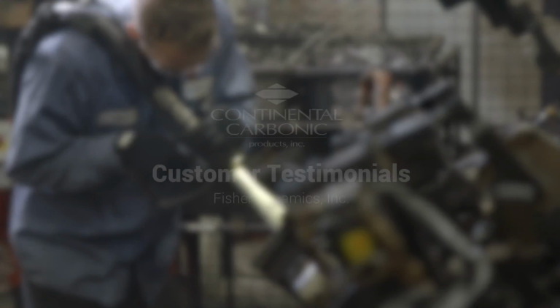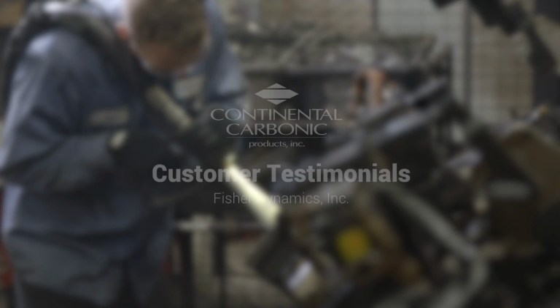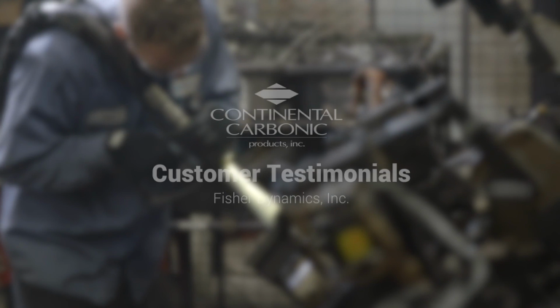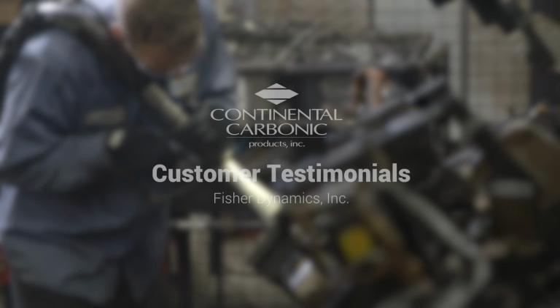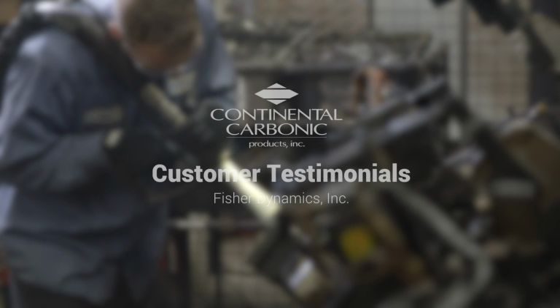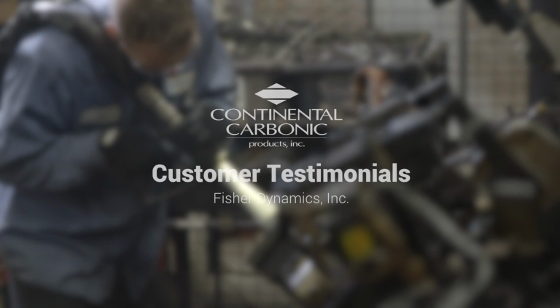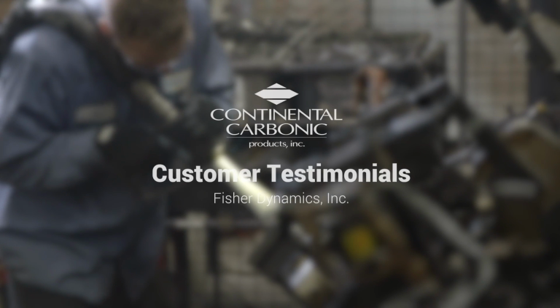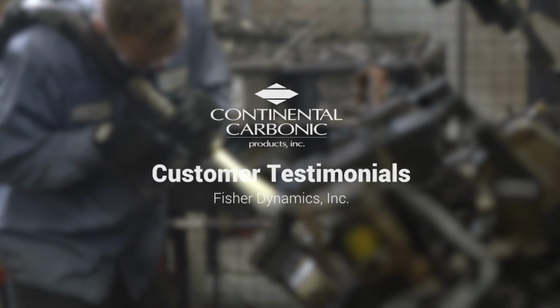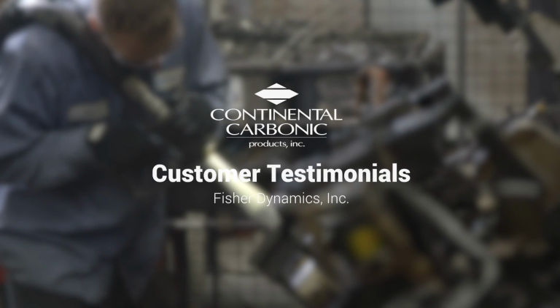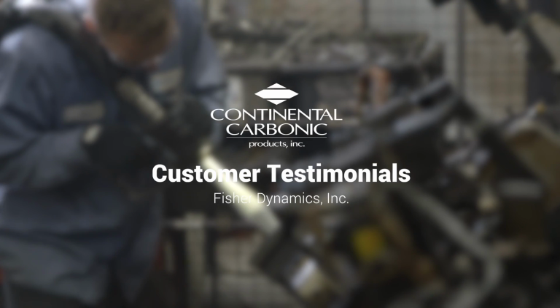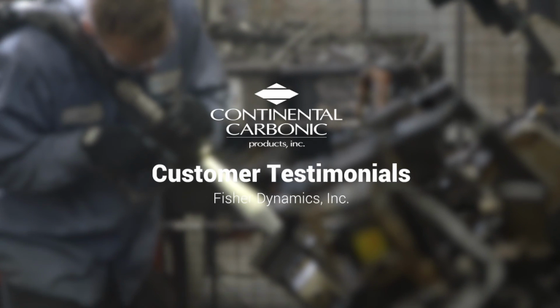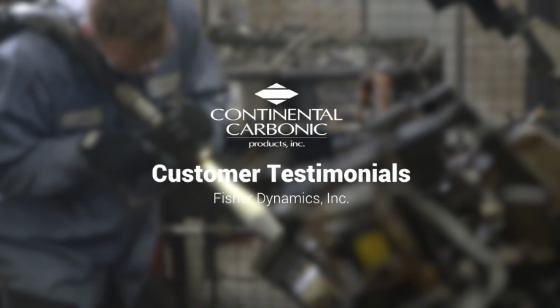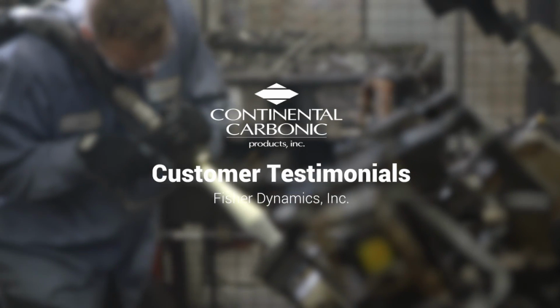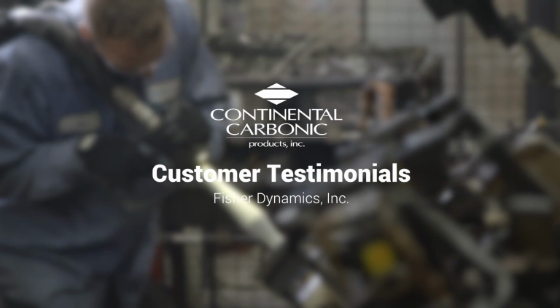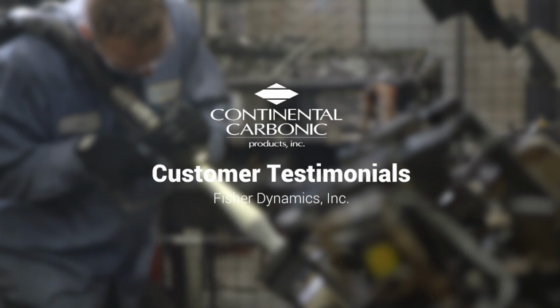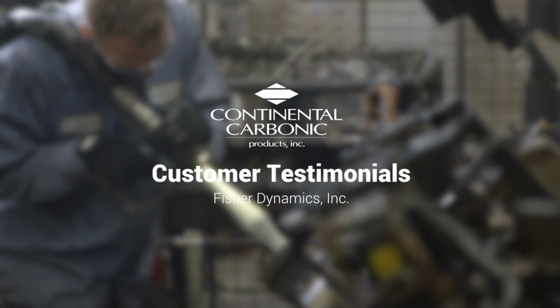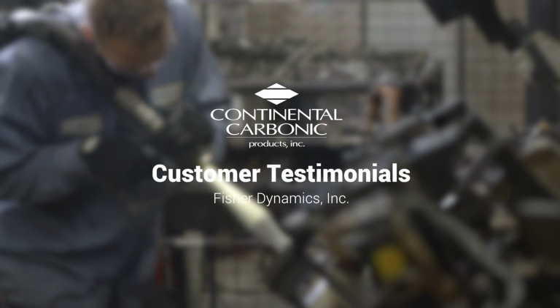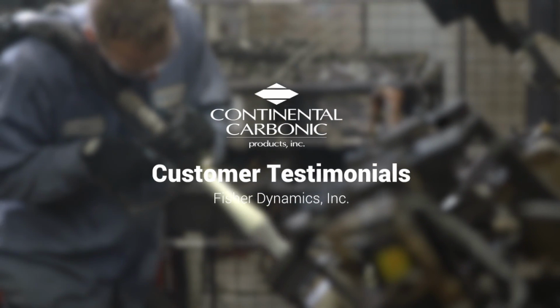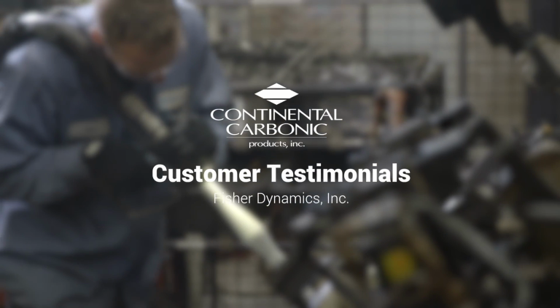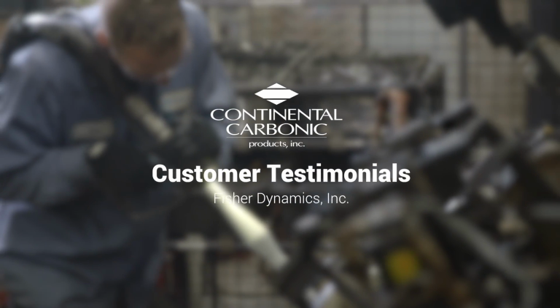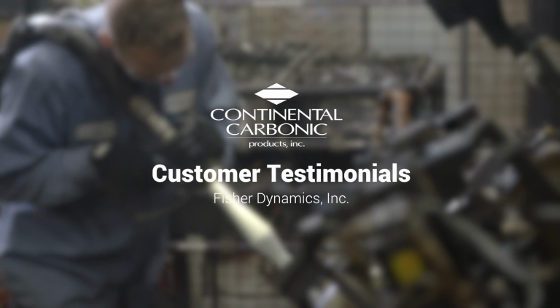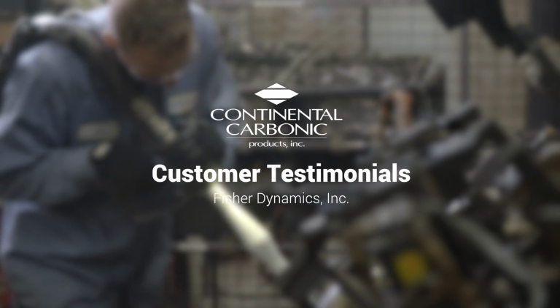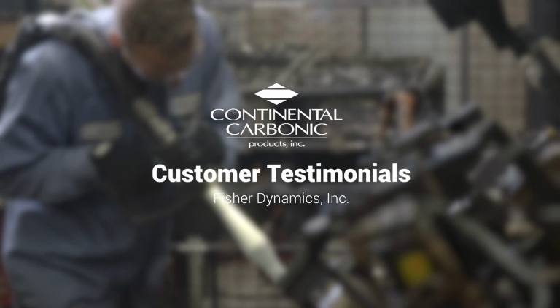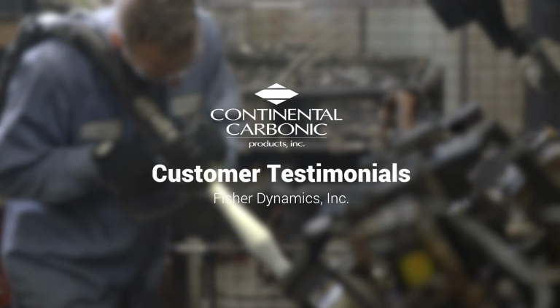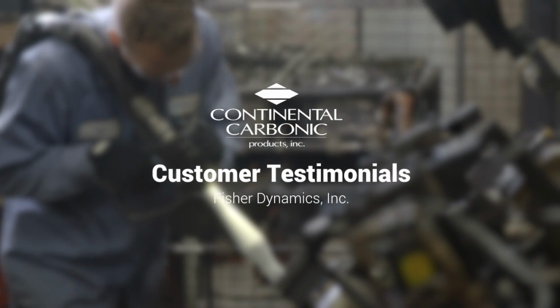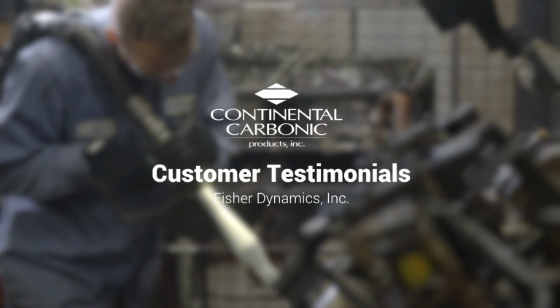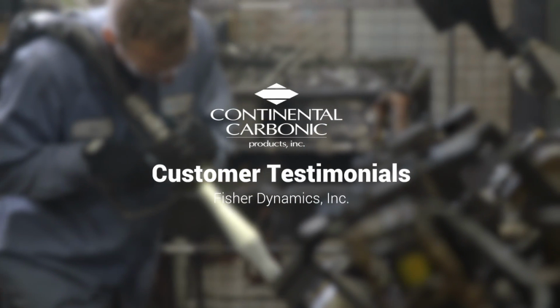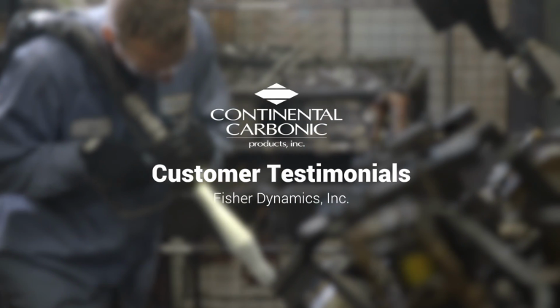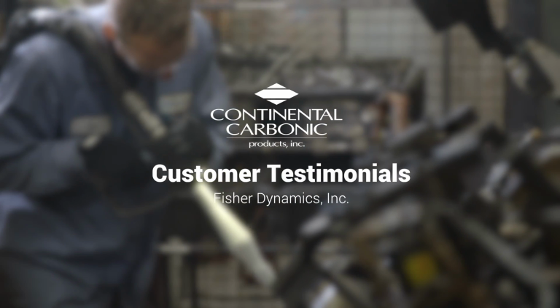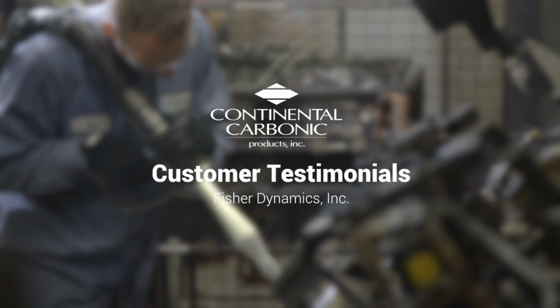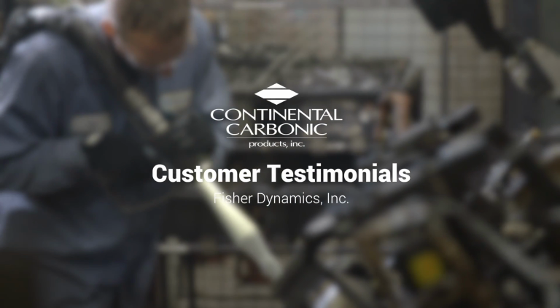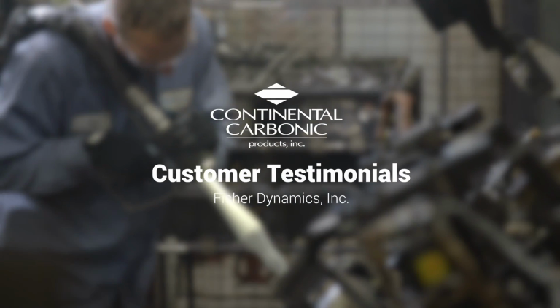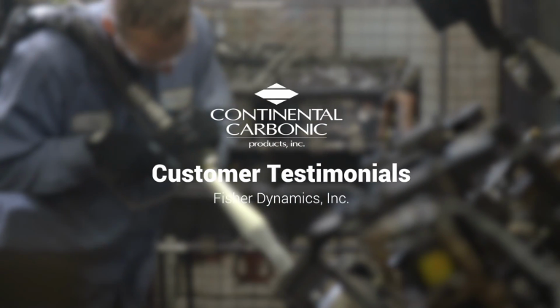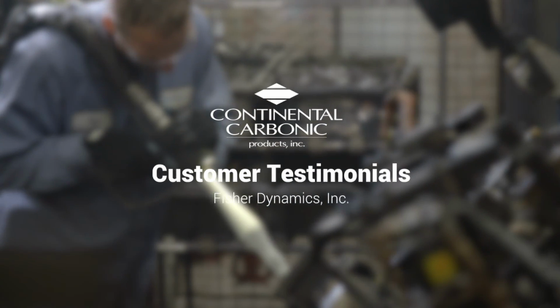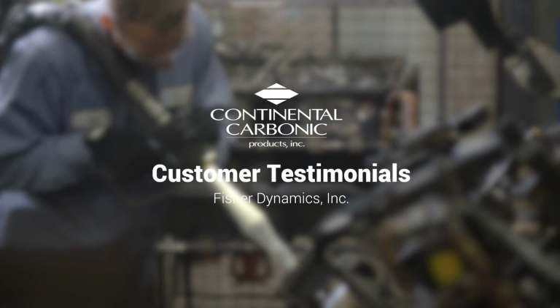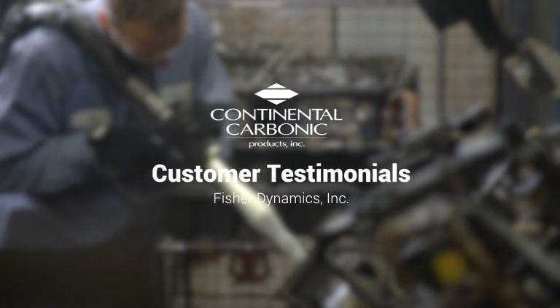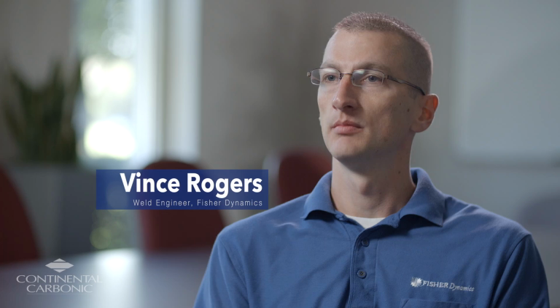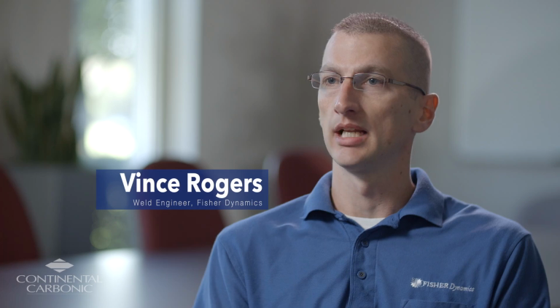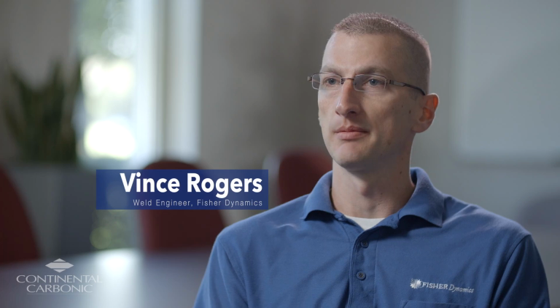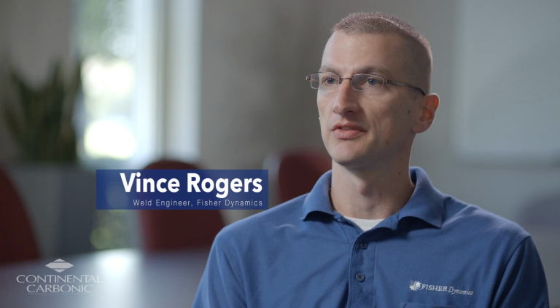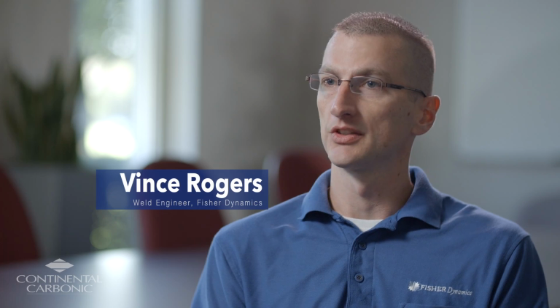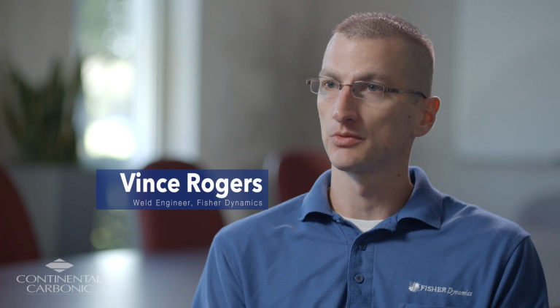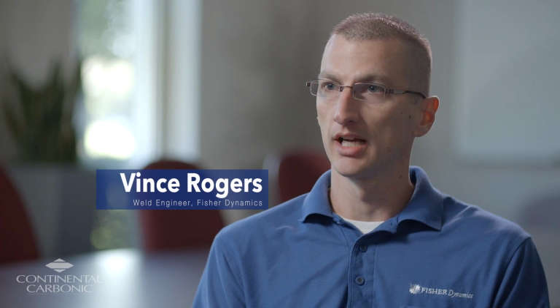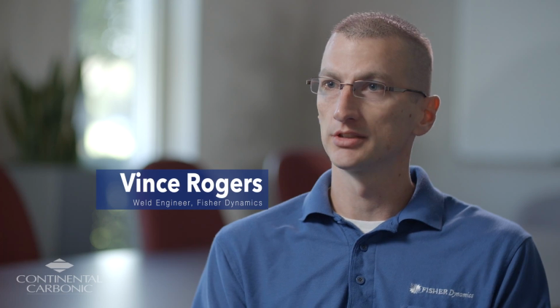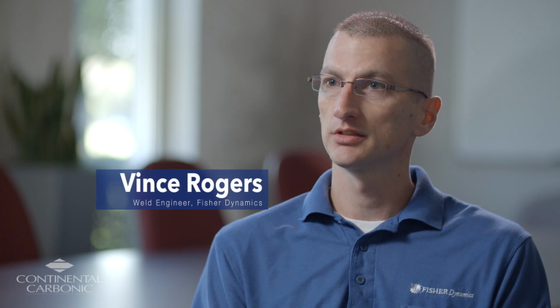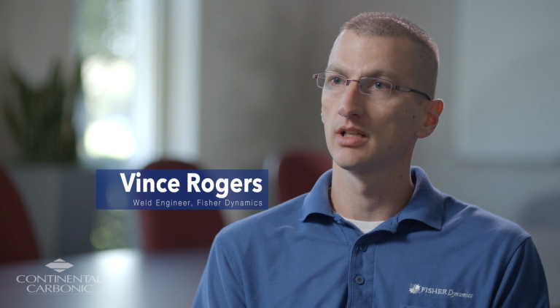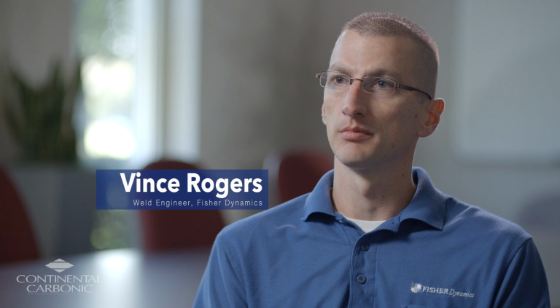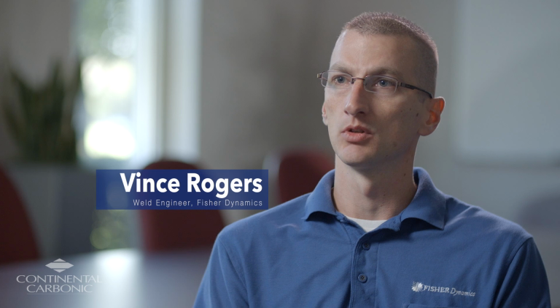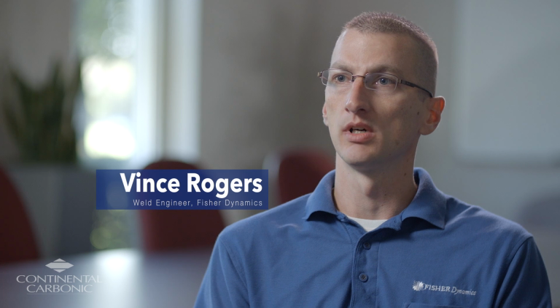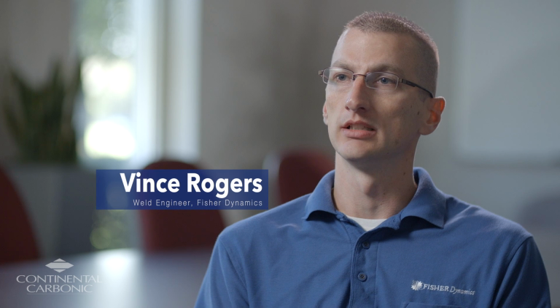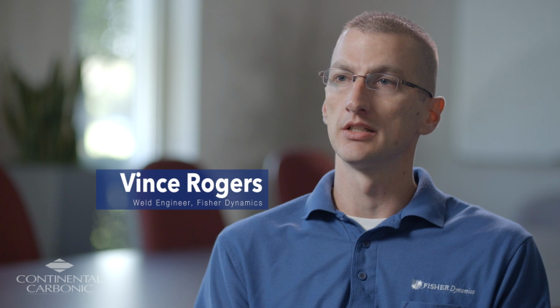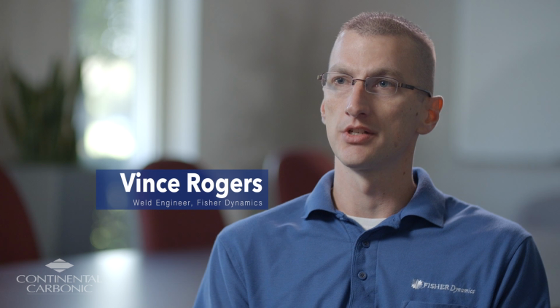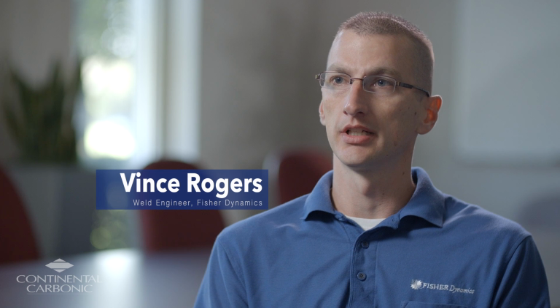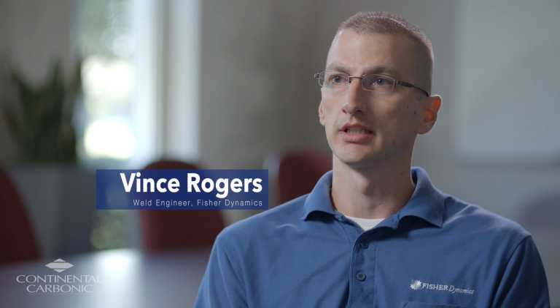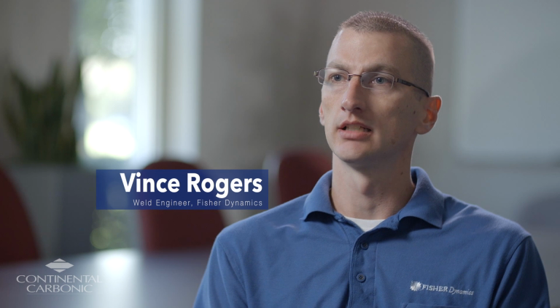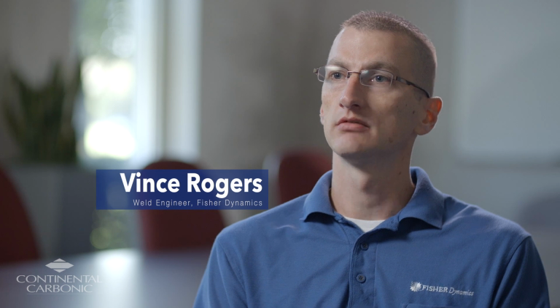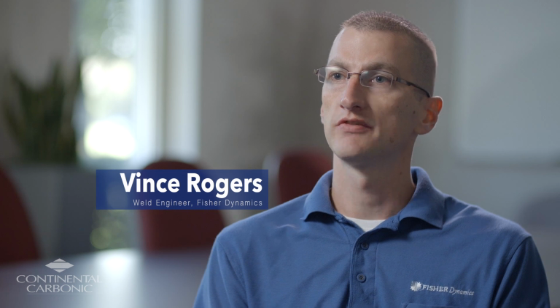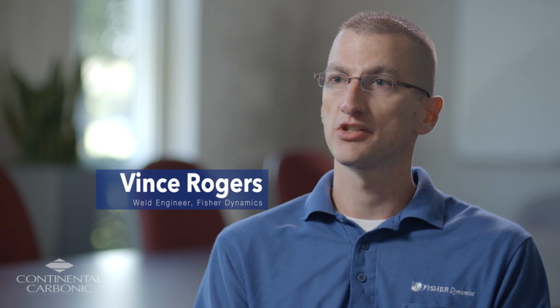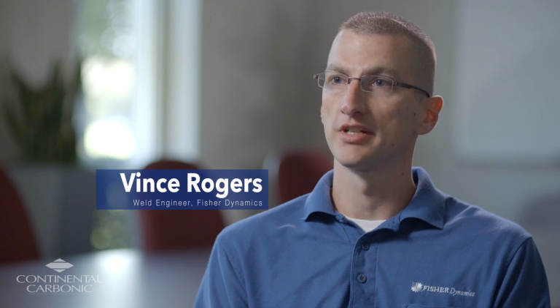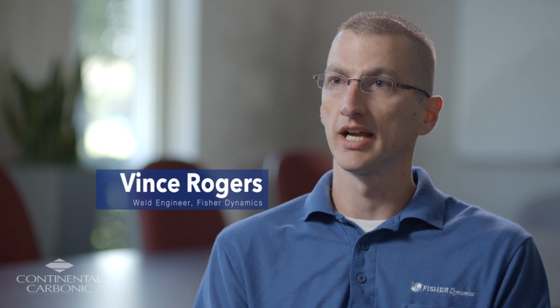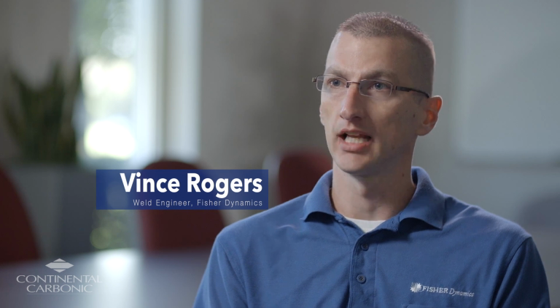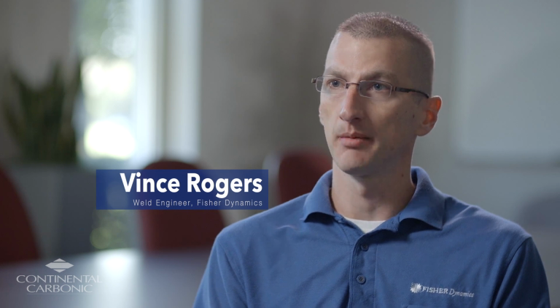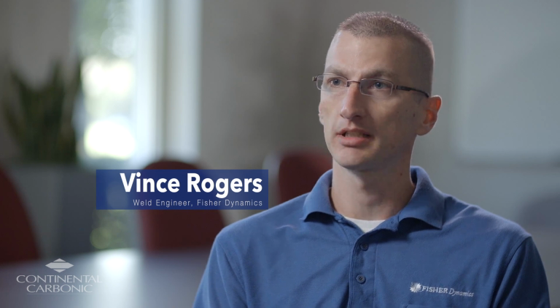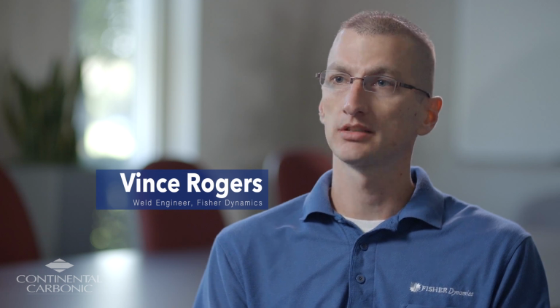I would highly recommend Continental Carbonic to others. My name is Vince Rogers, and I'm the weld engineer at Fisher Dynamics.